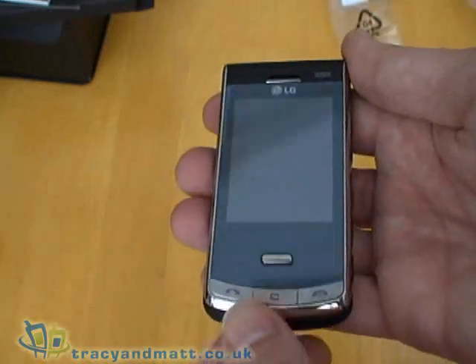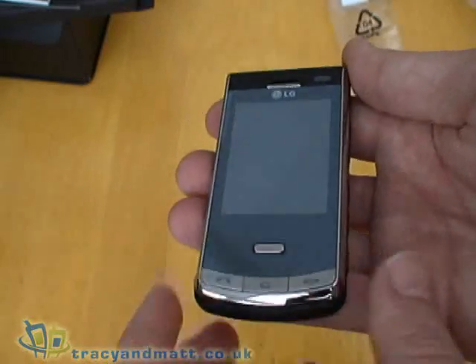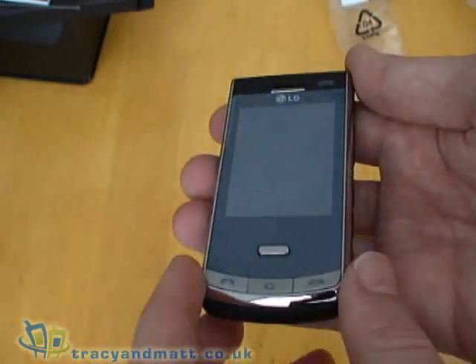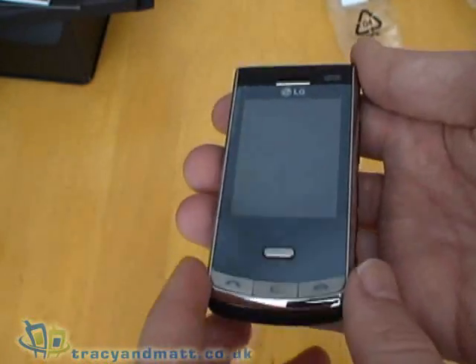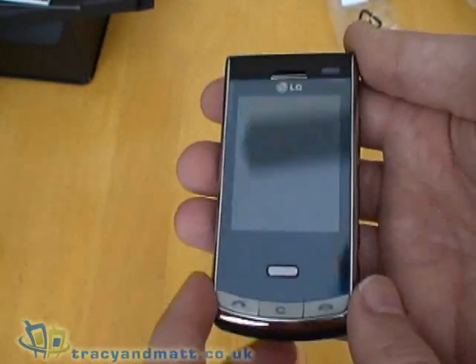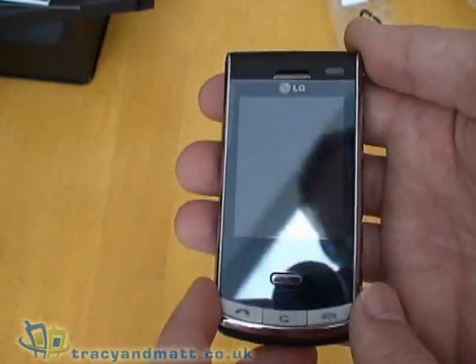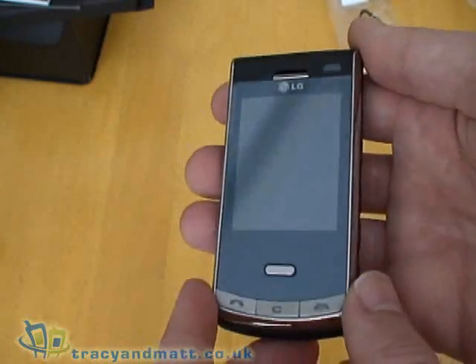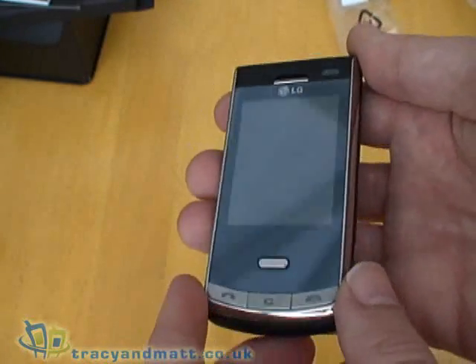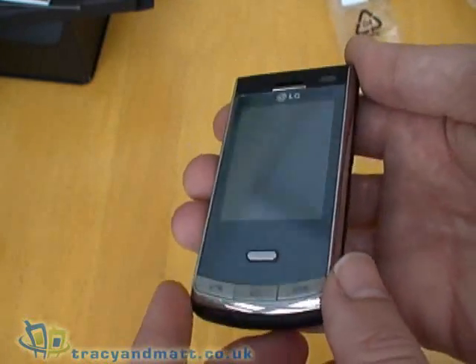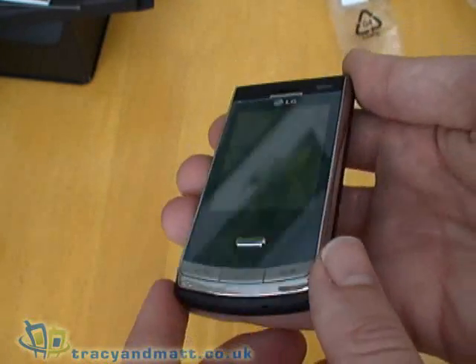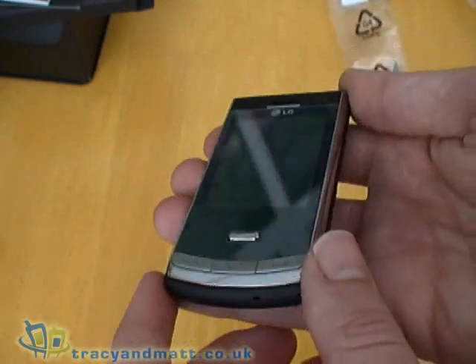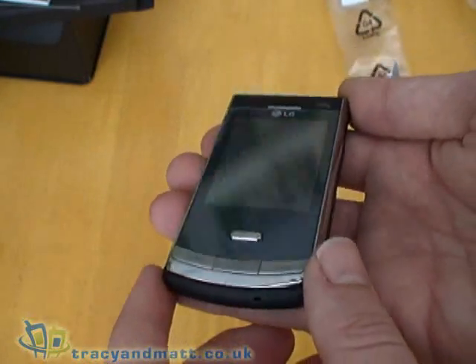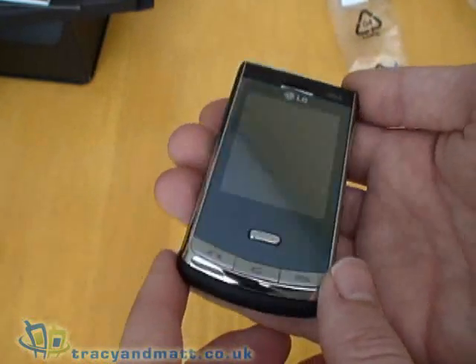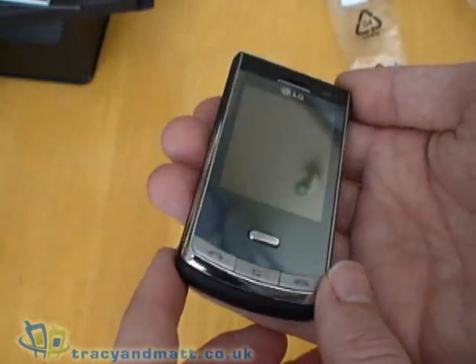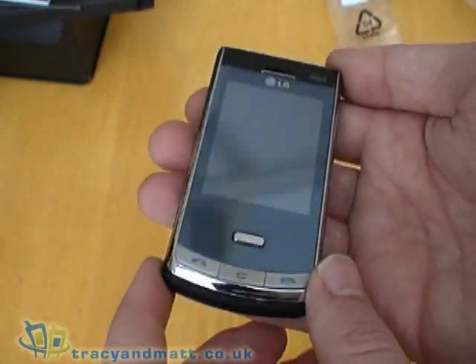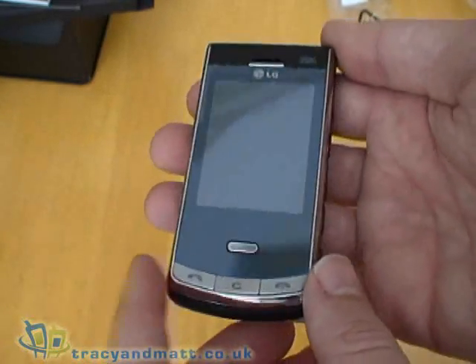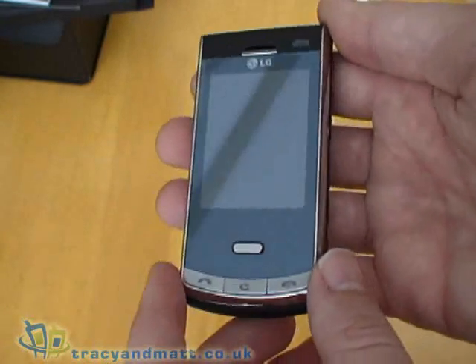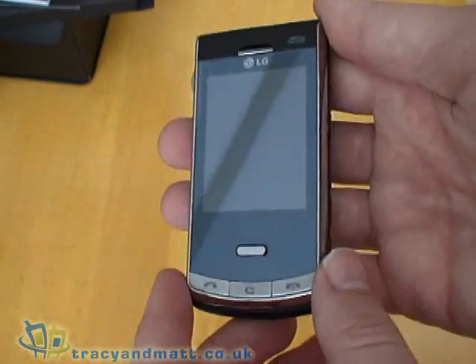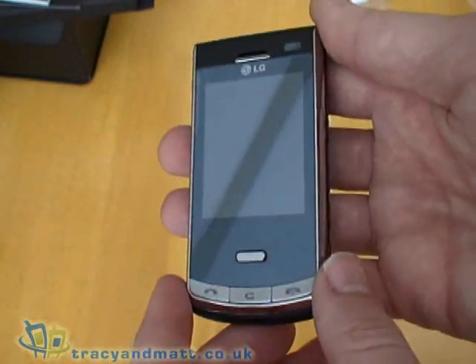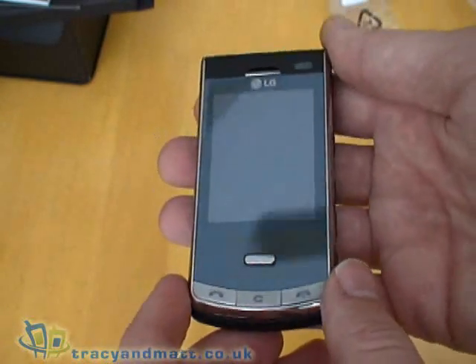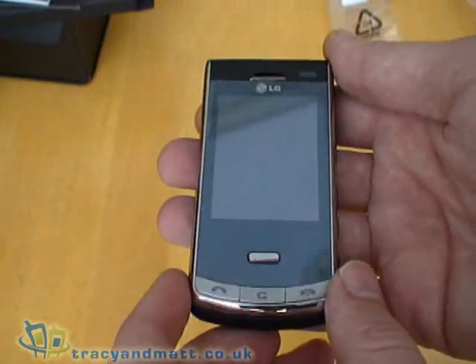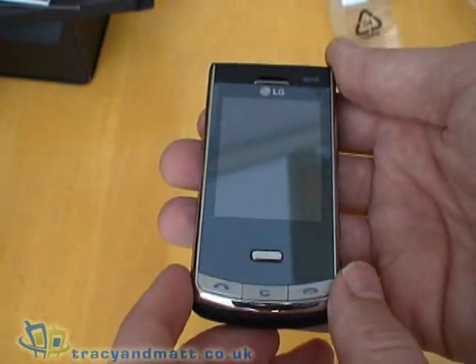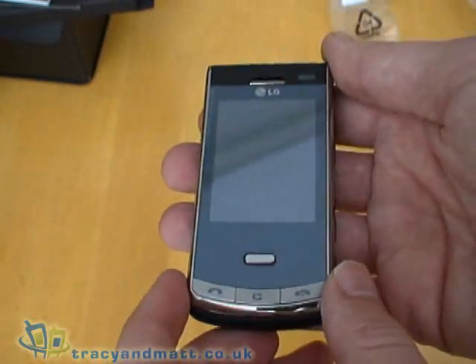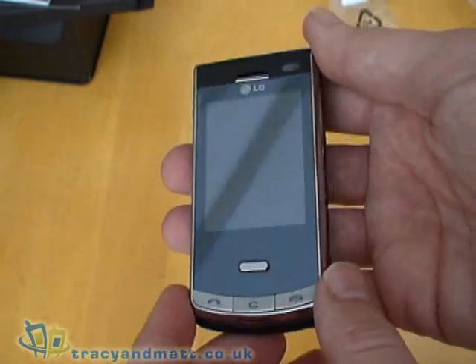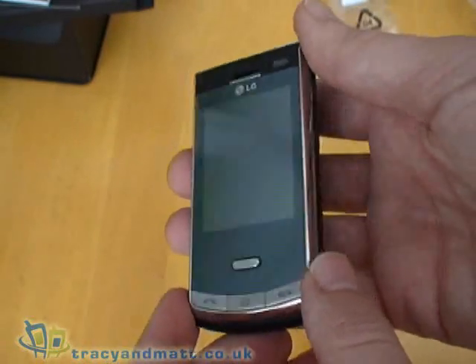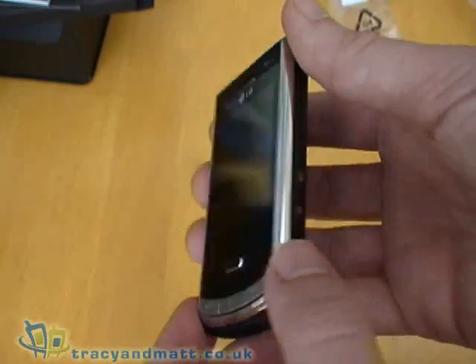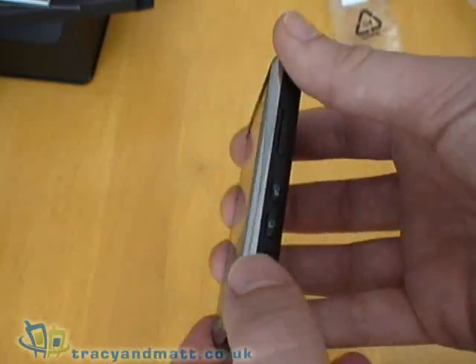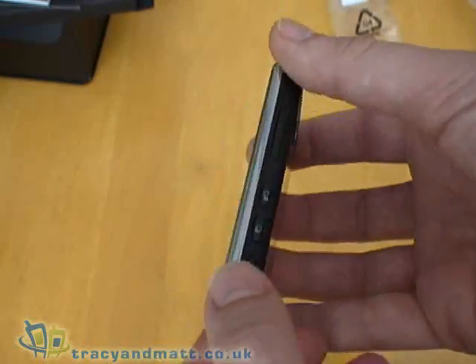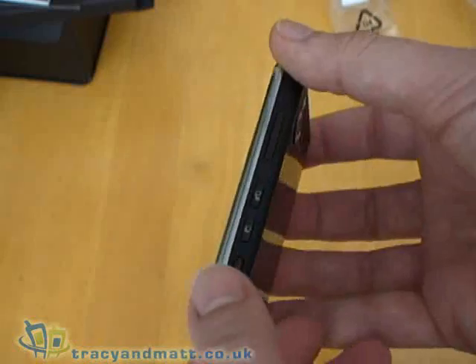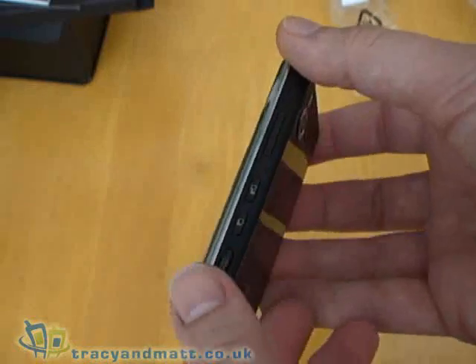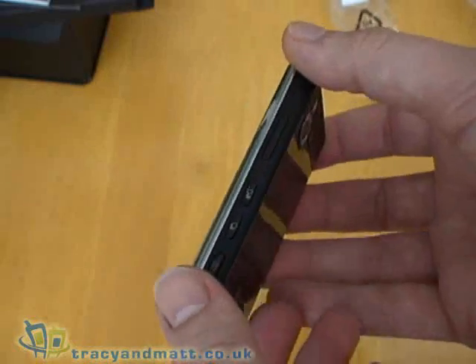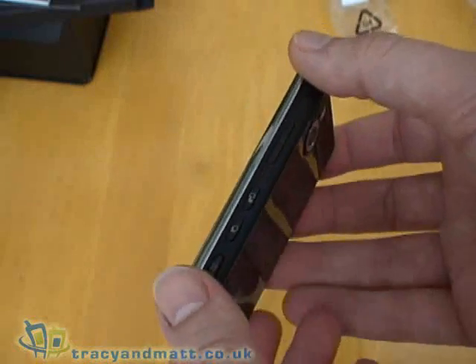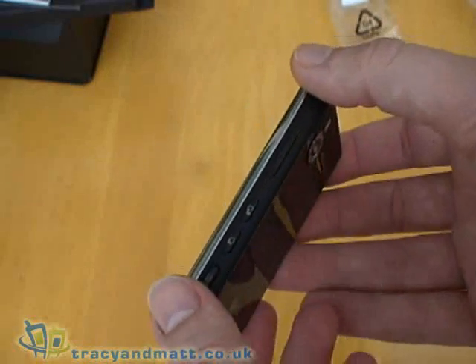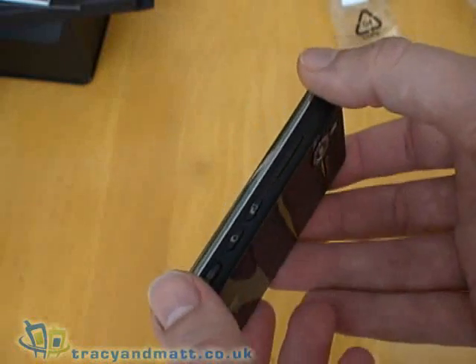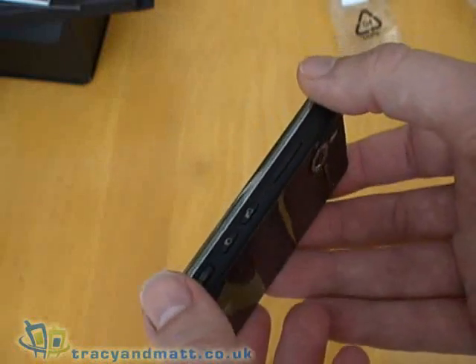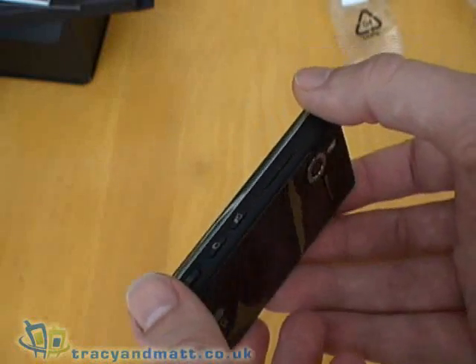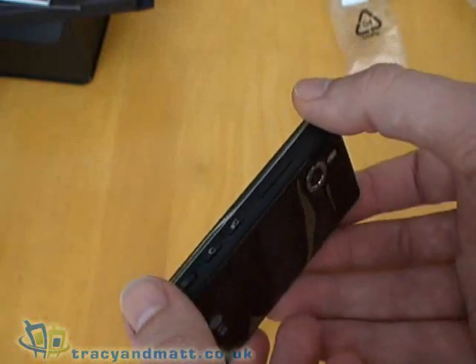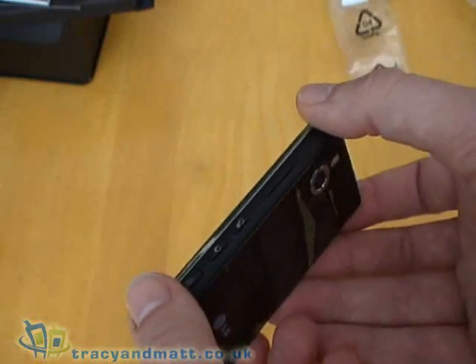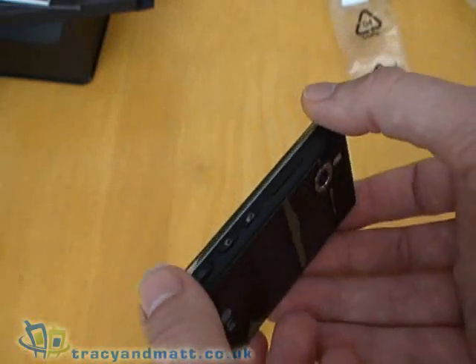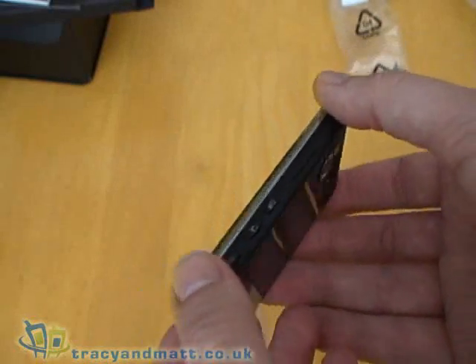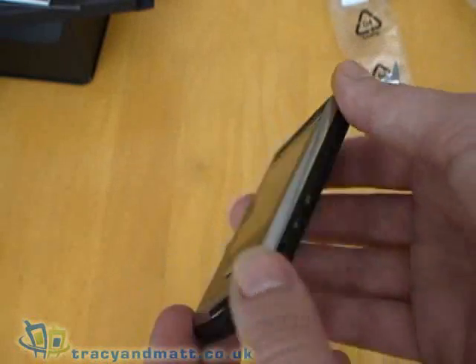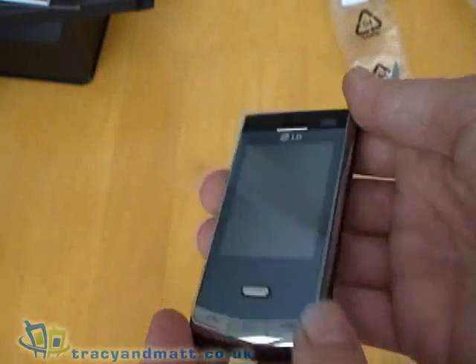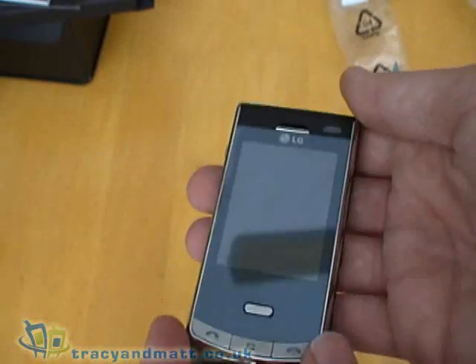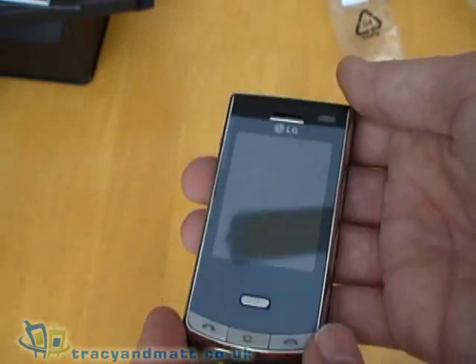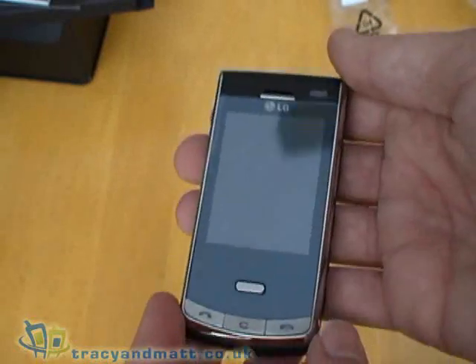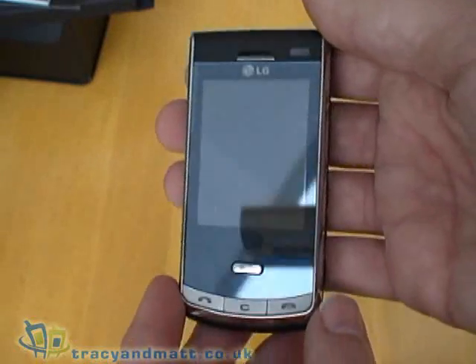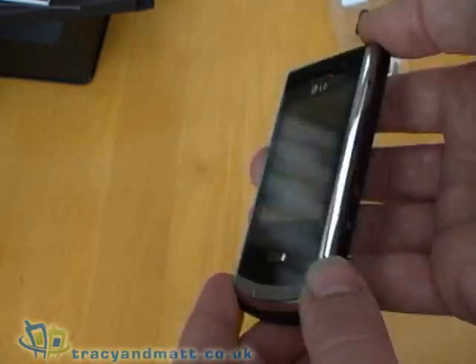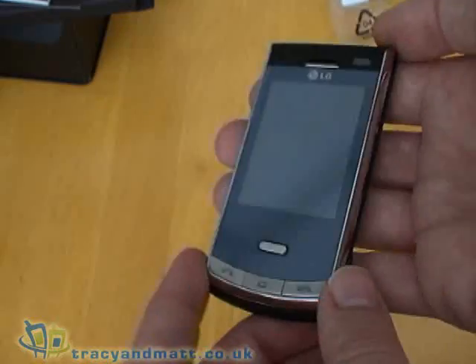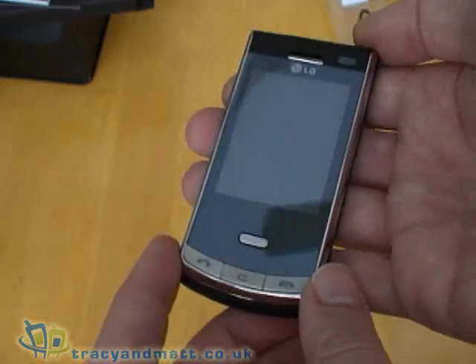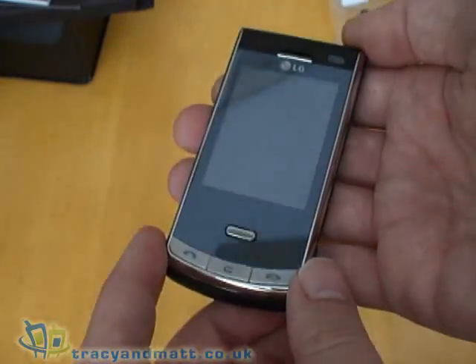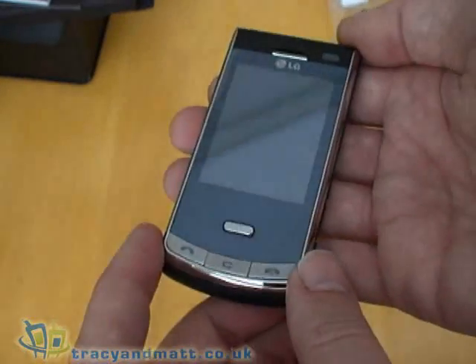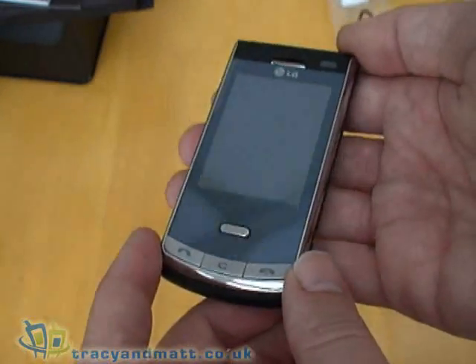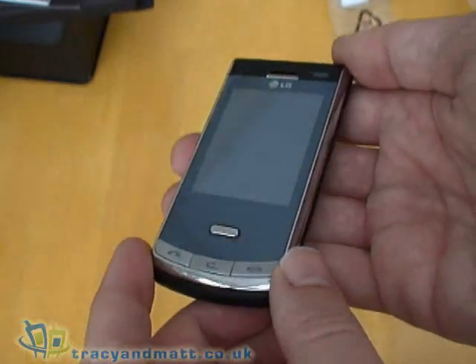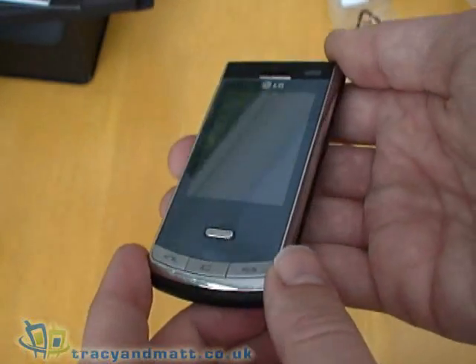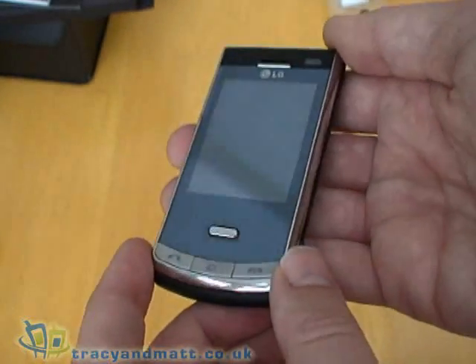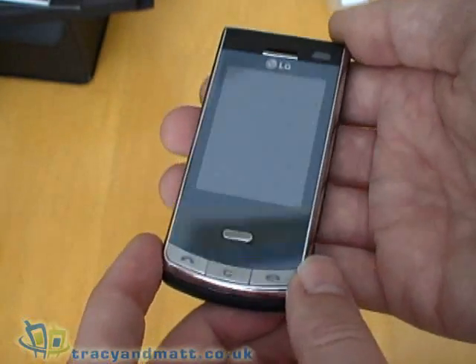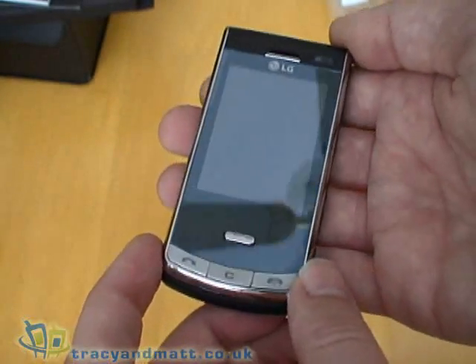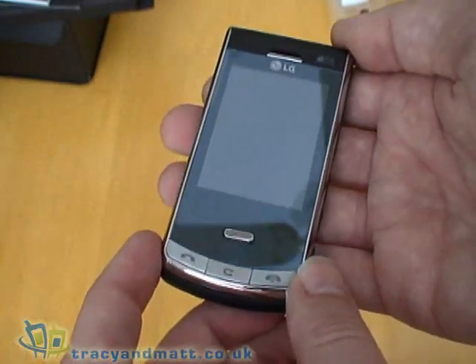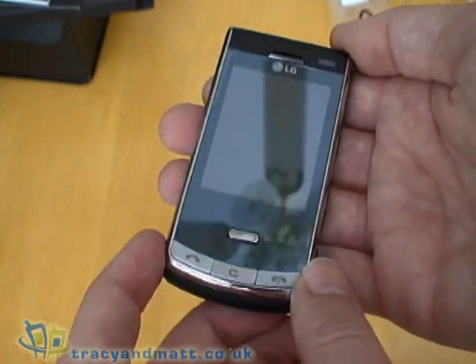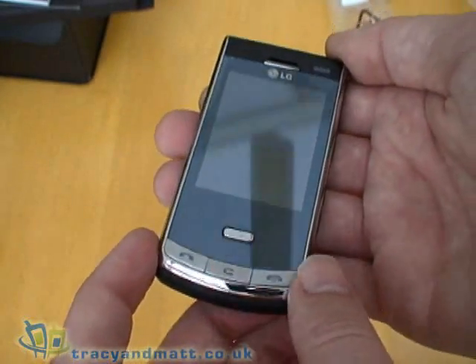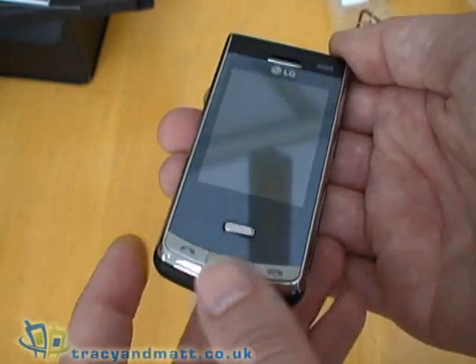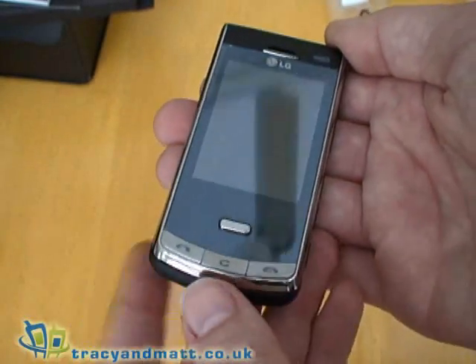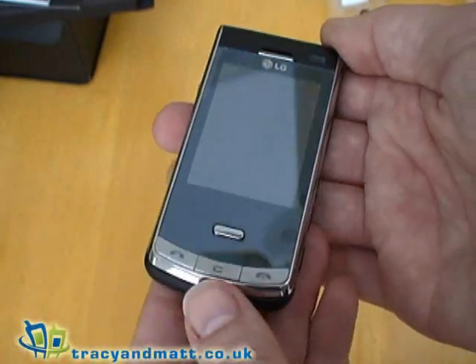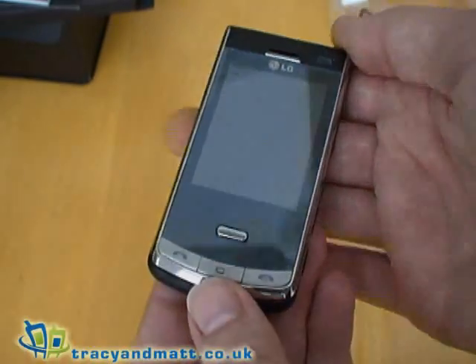So over the next couple of weeks I will be putting together a review. I will use this as a device for a couple of days and I will be back online with my thoughts and write-up very soon.